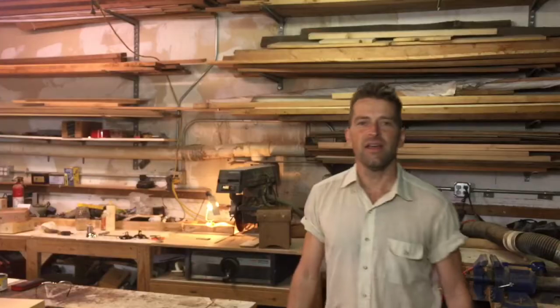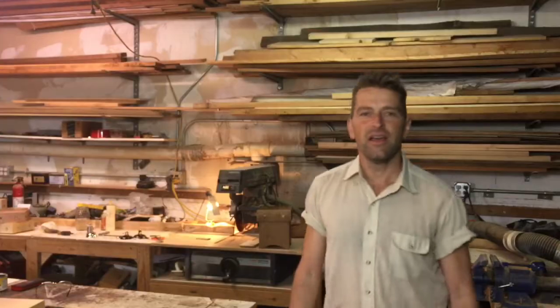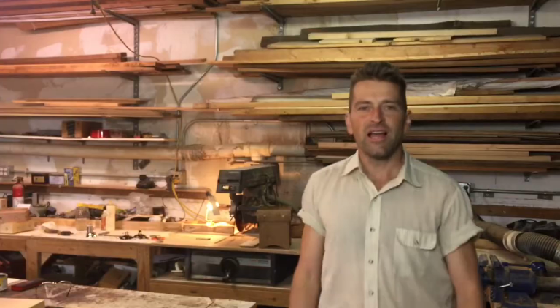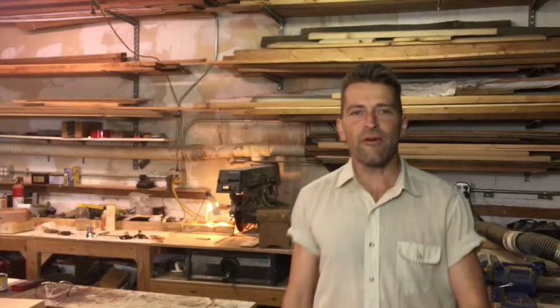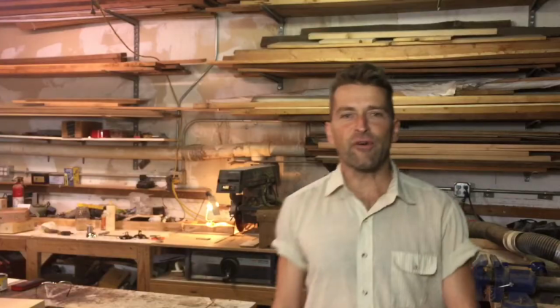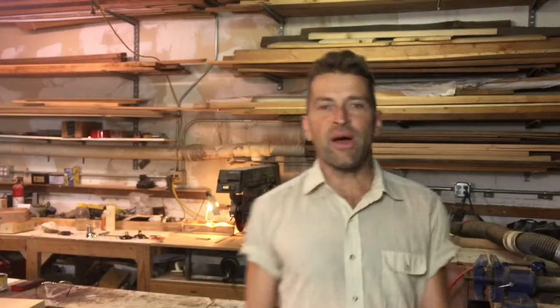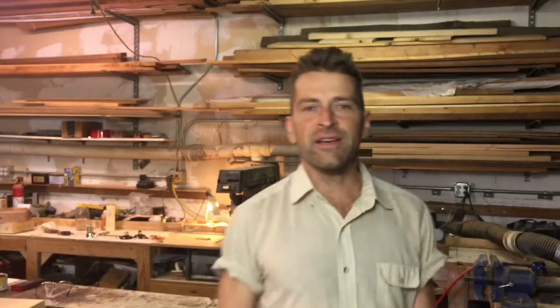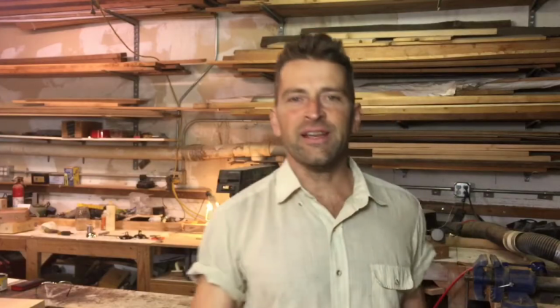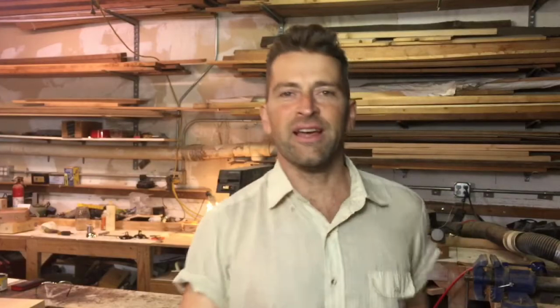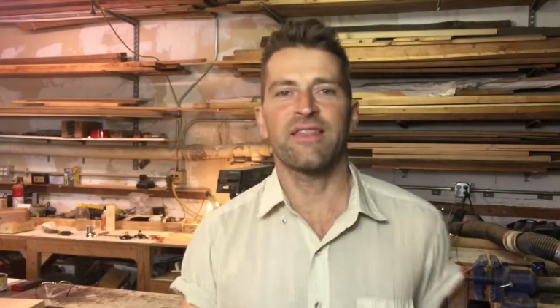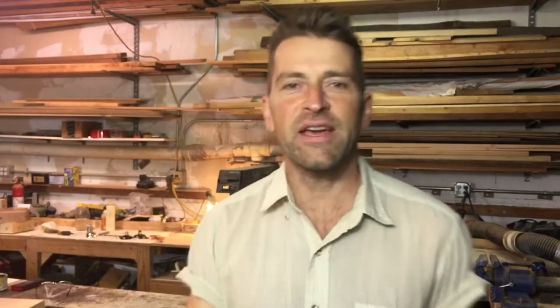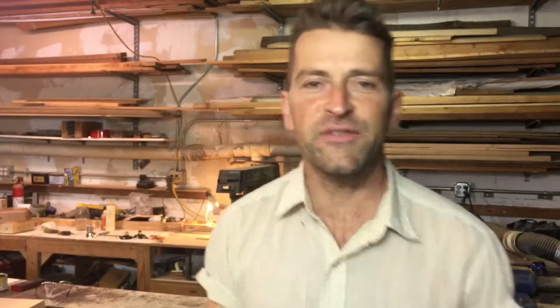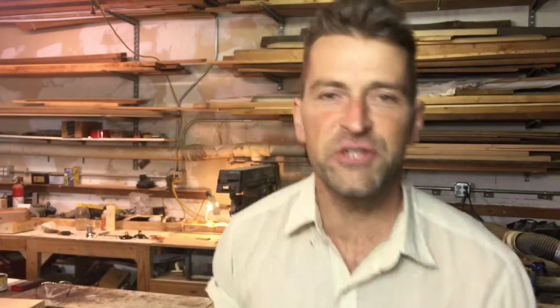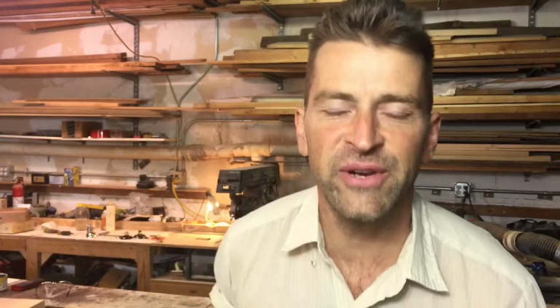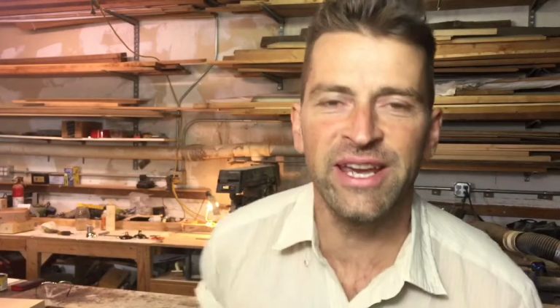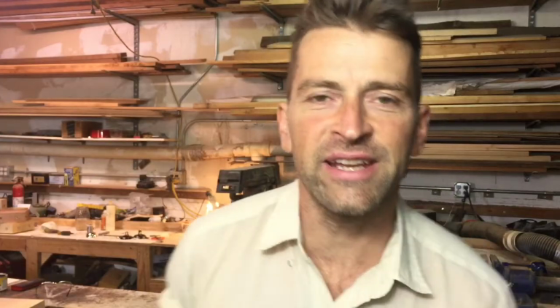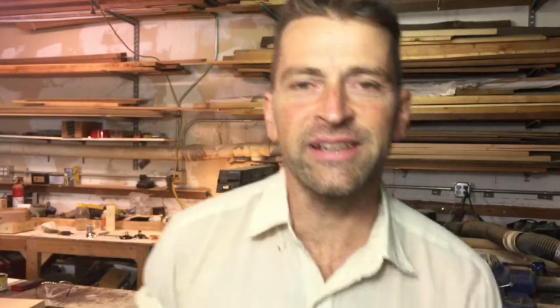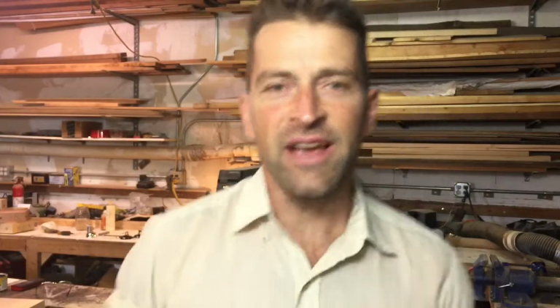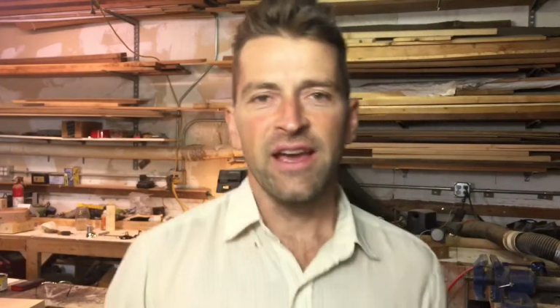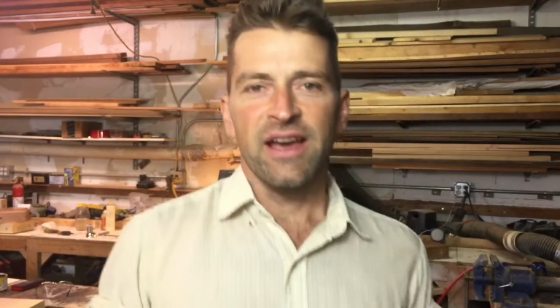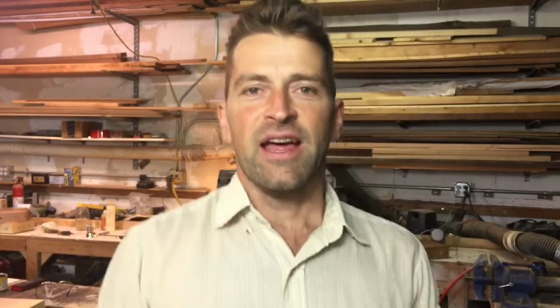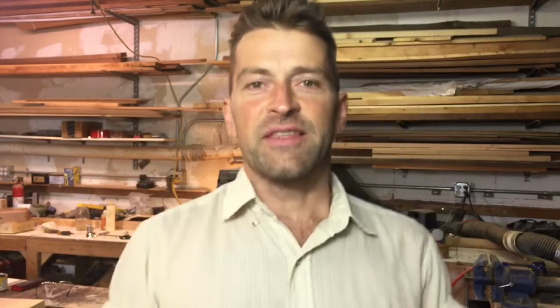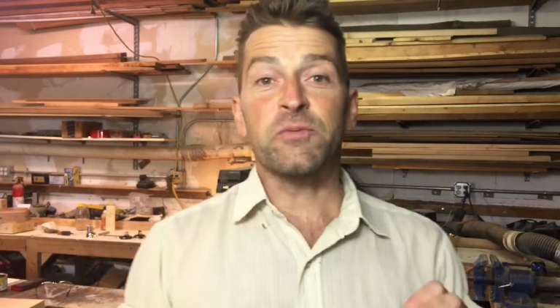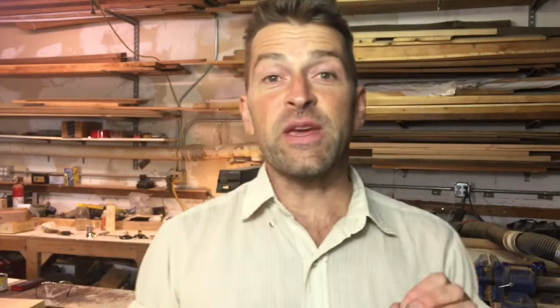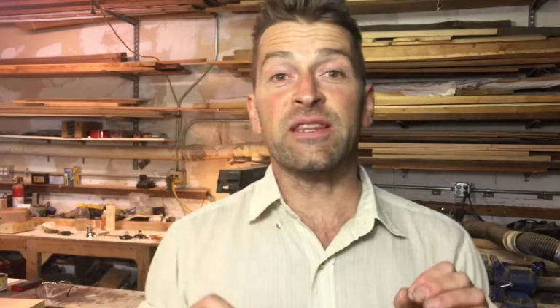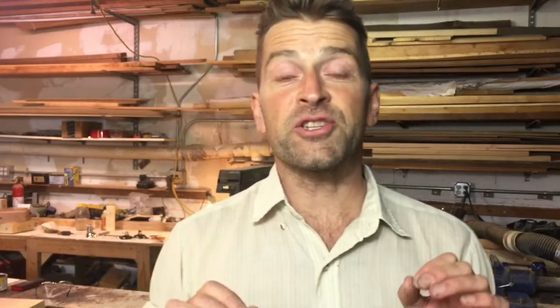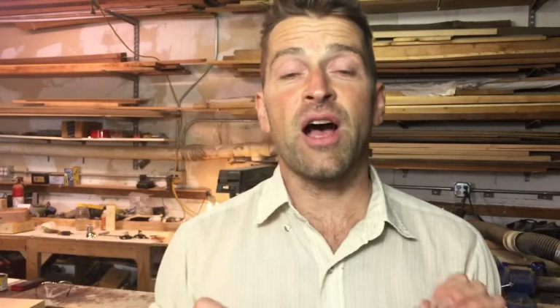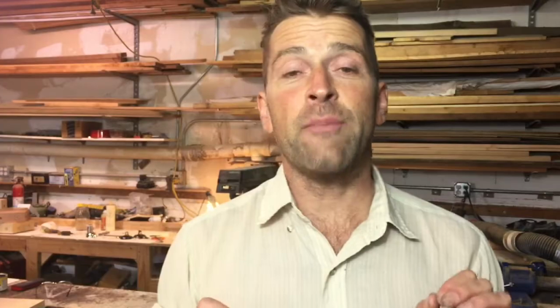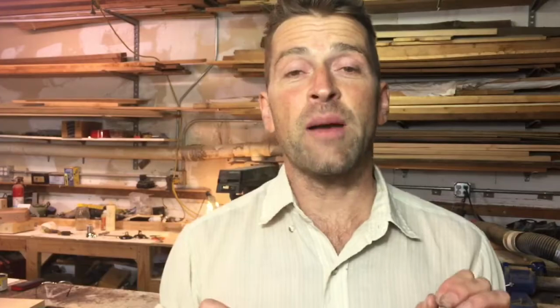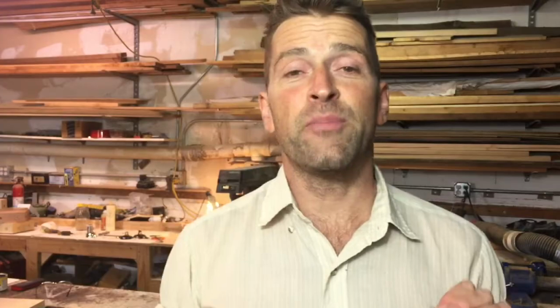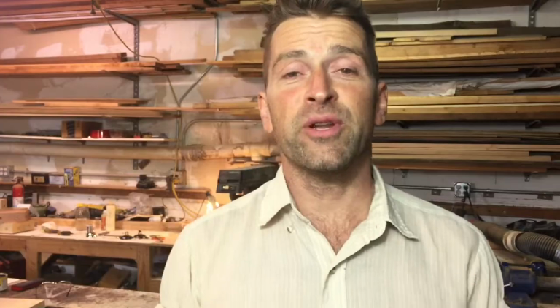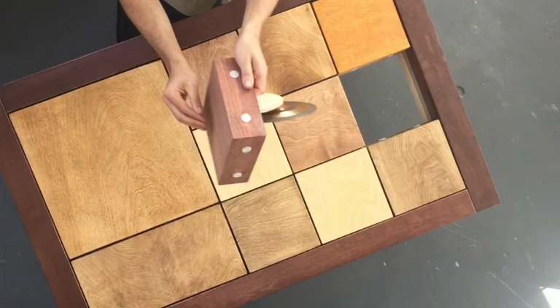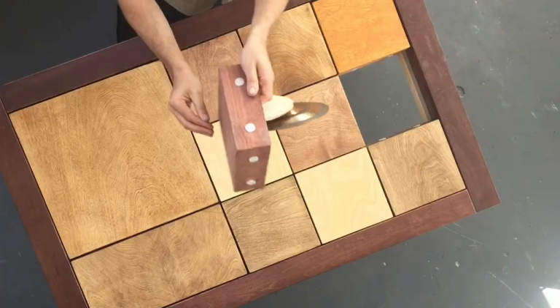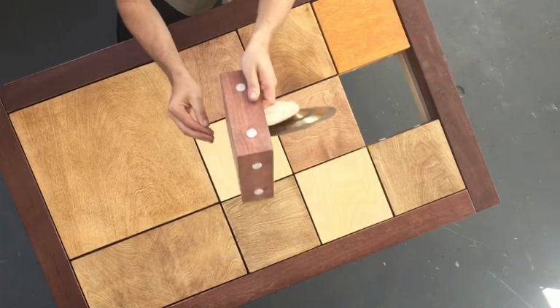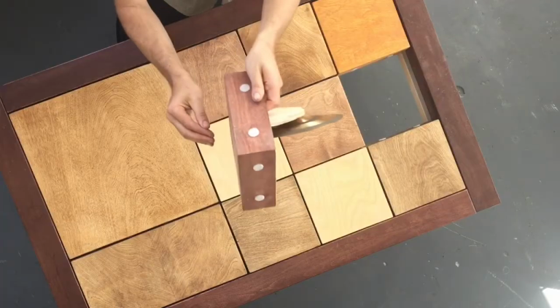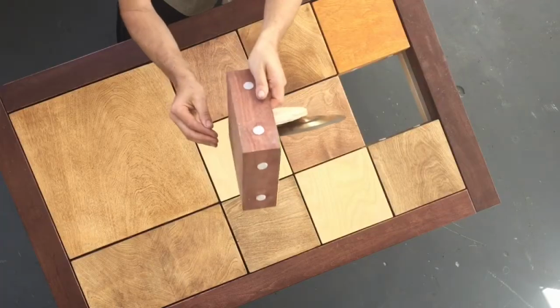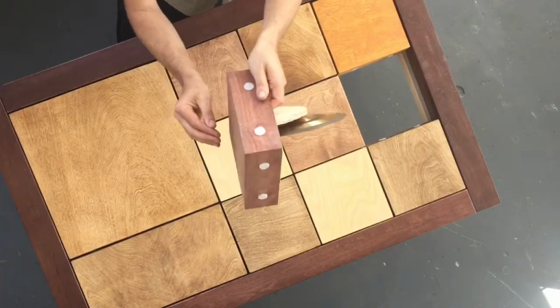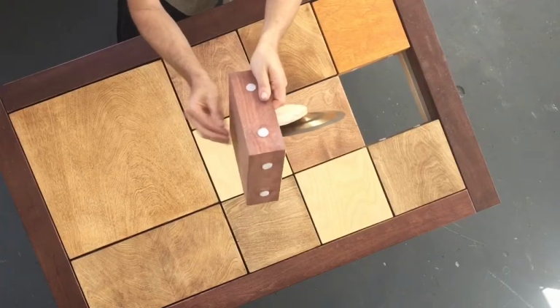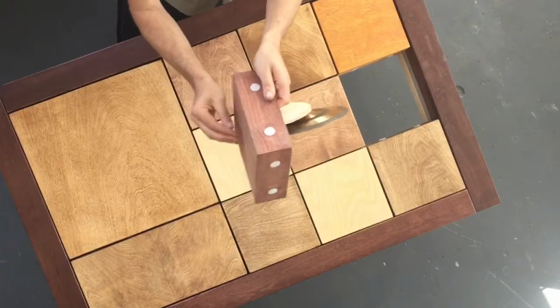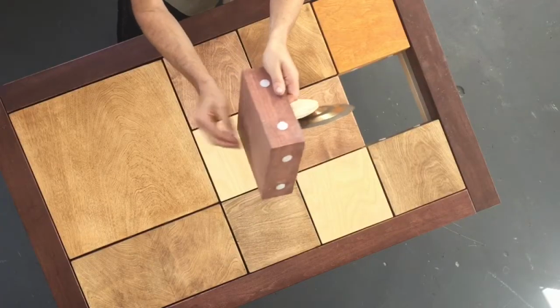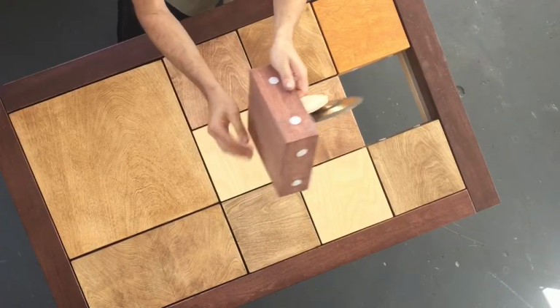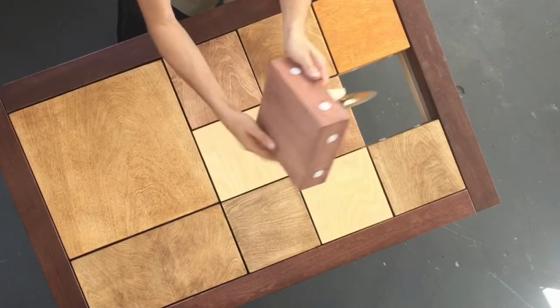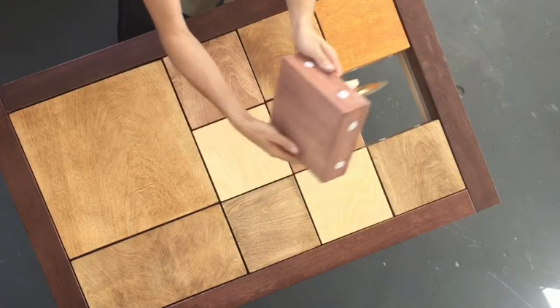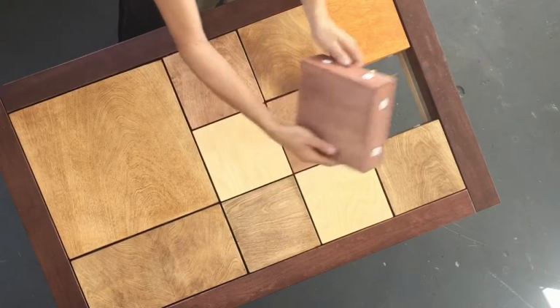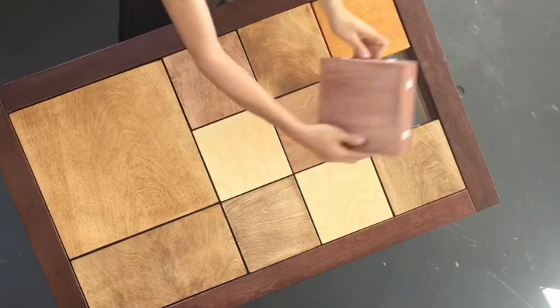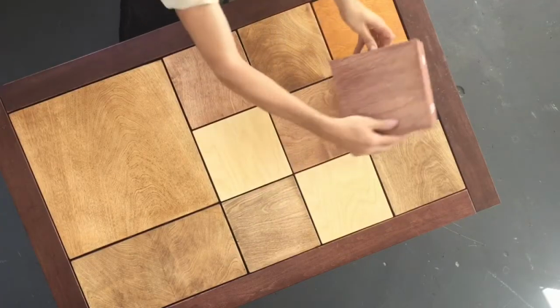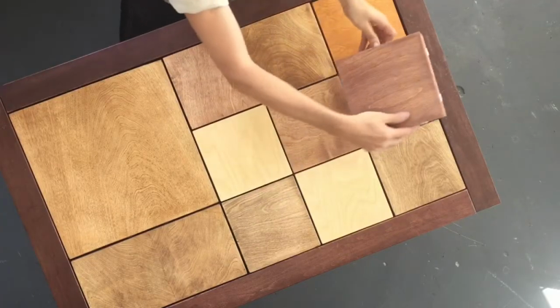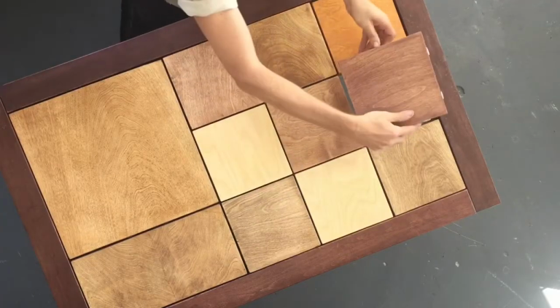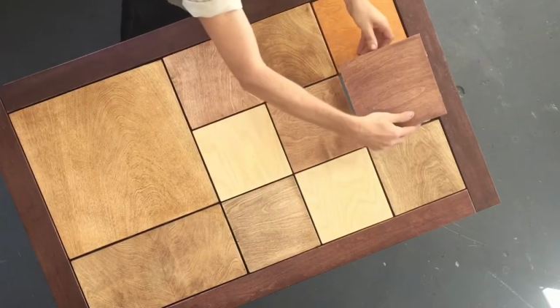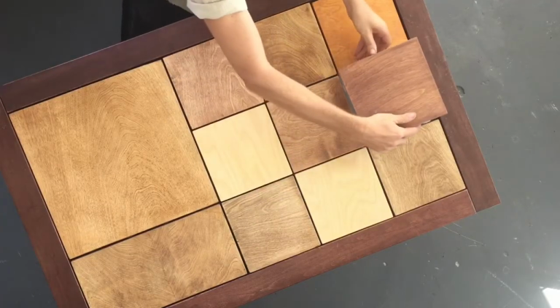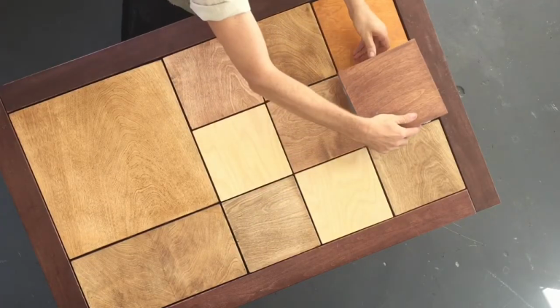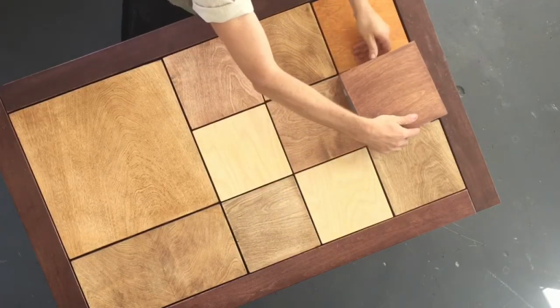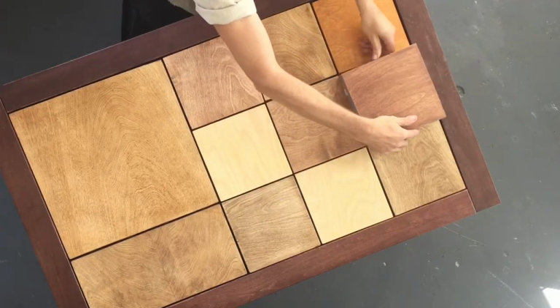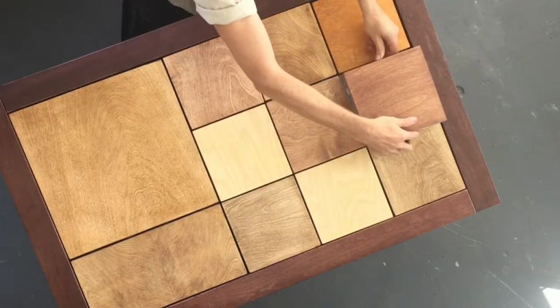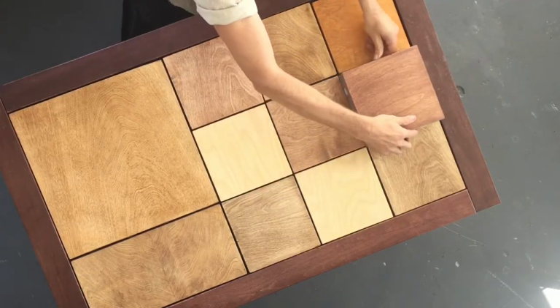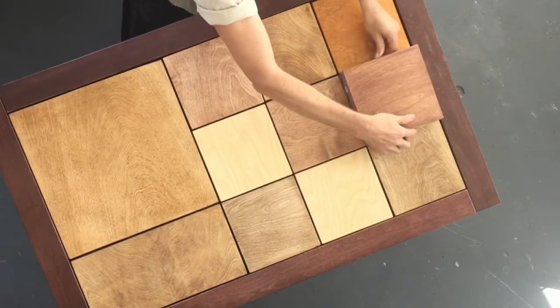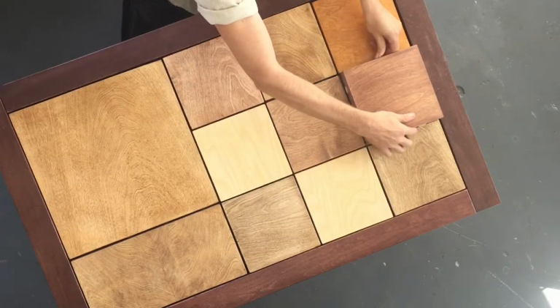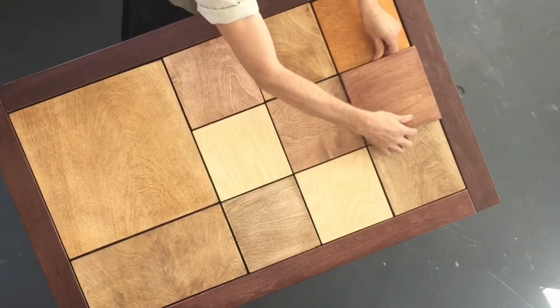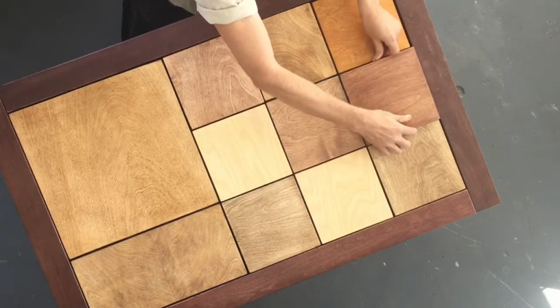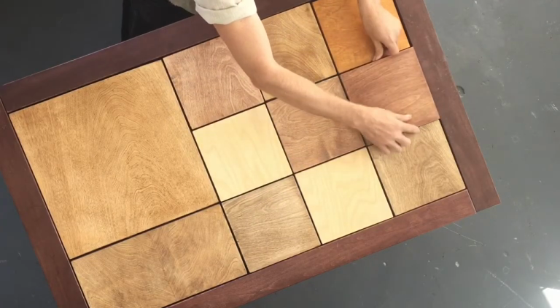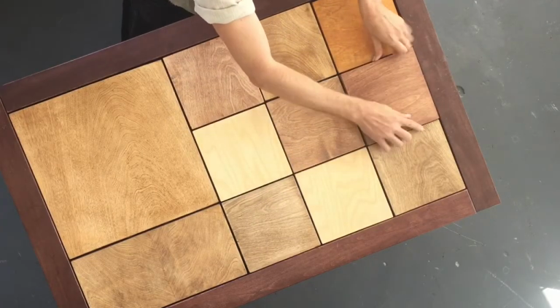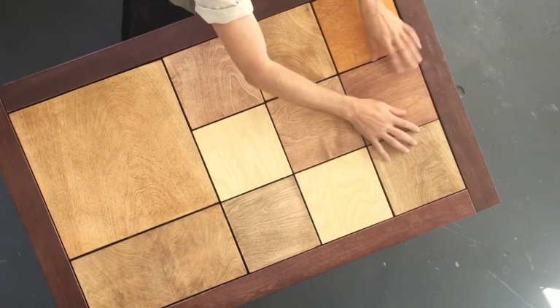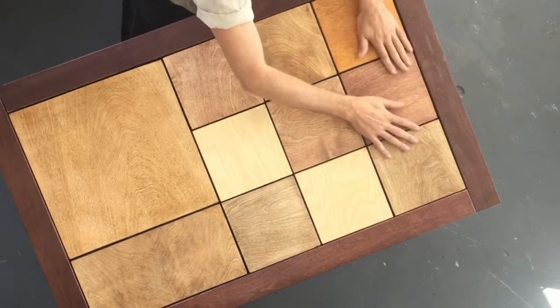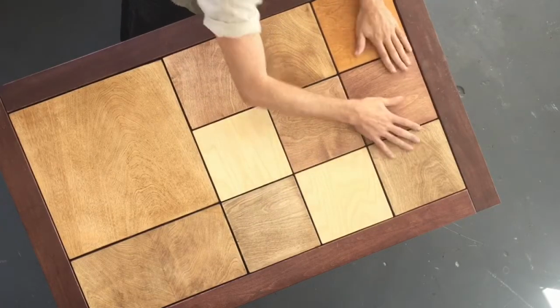Hello everyone! Thanks for tuning in. This week in the shop I'm putting together a musical percussion table. Stay tuned to see how I do that.